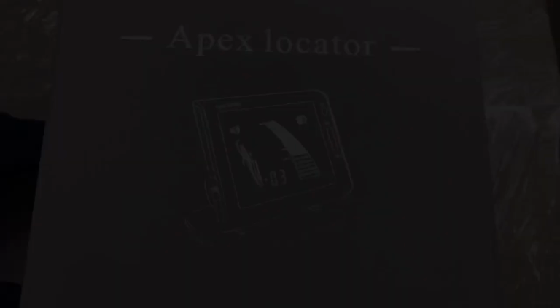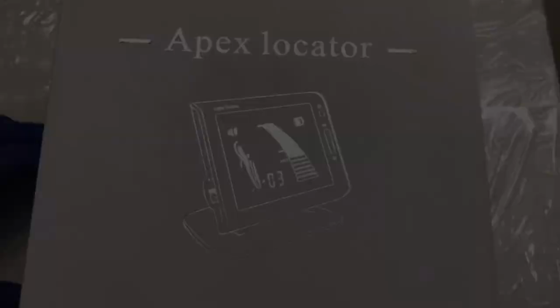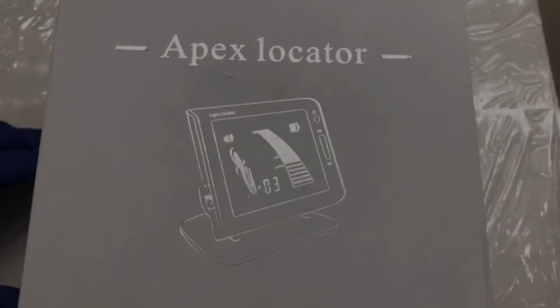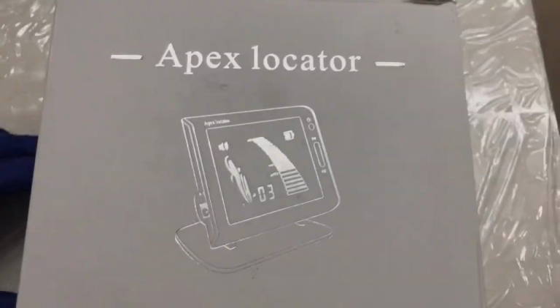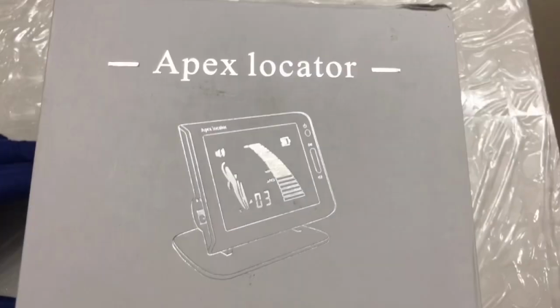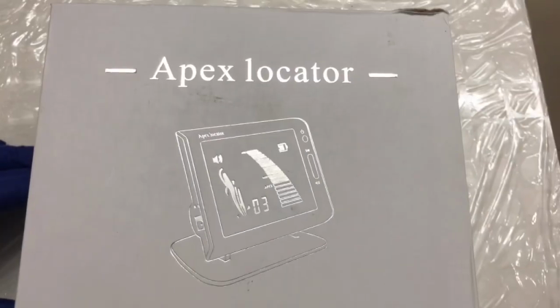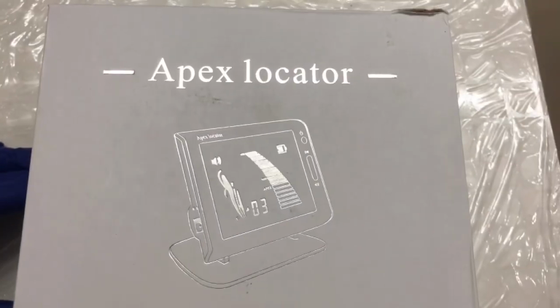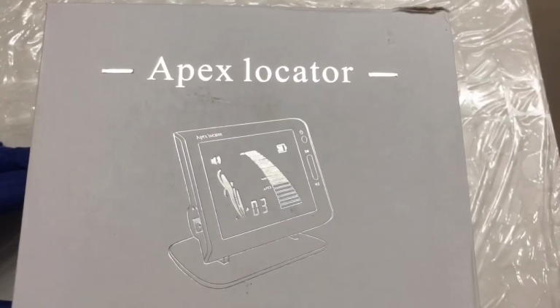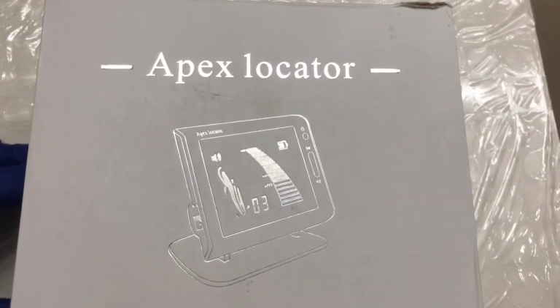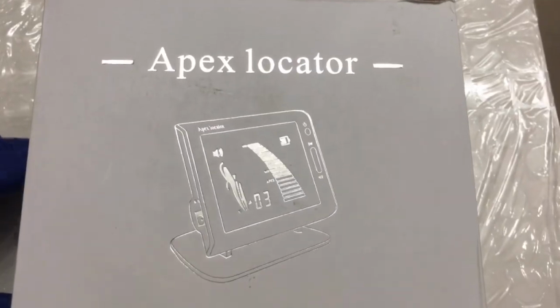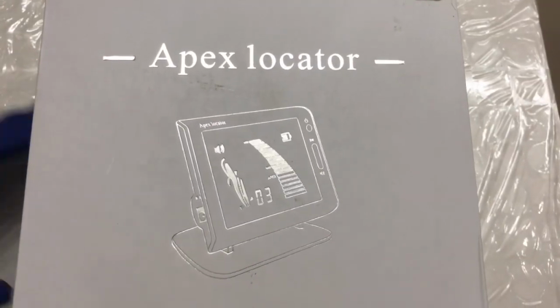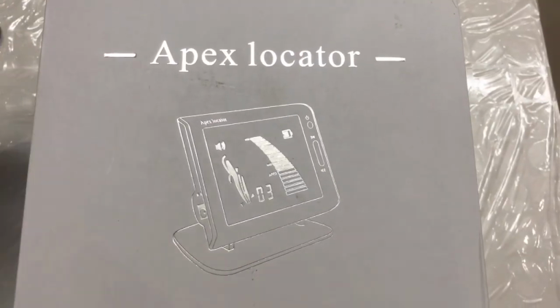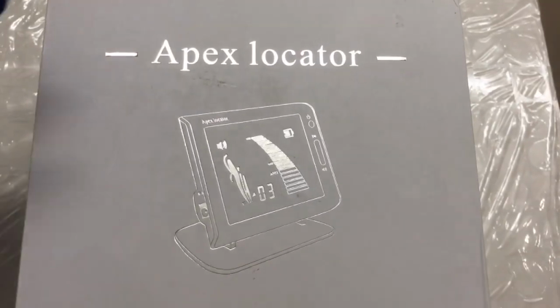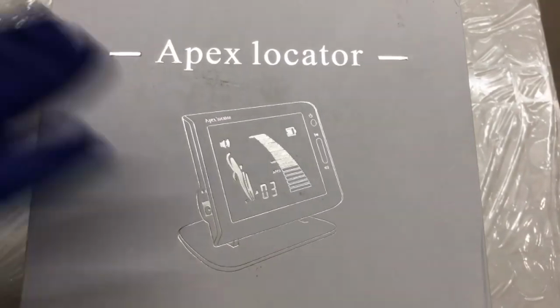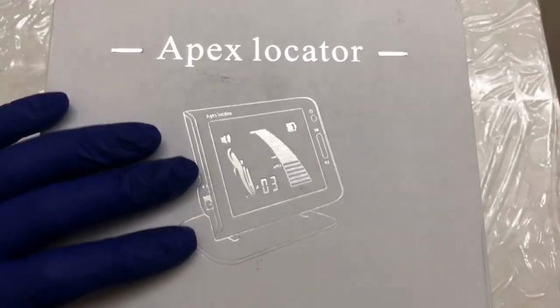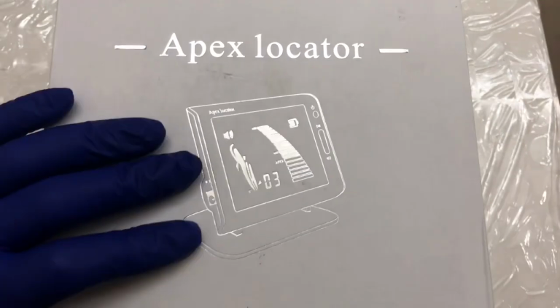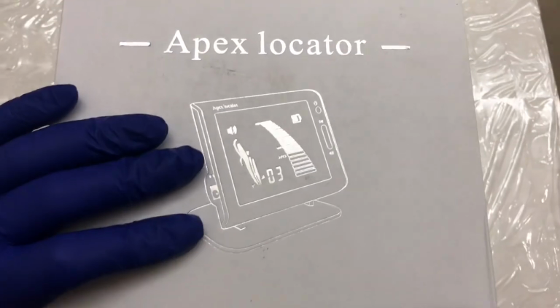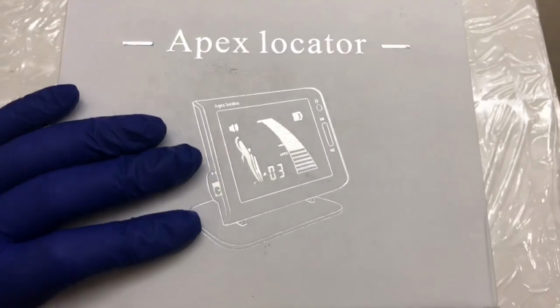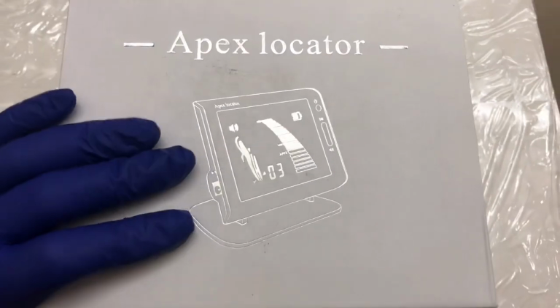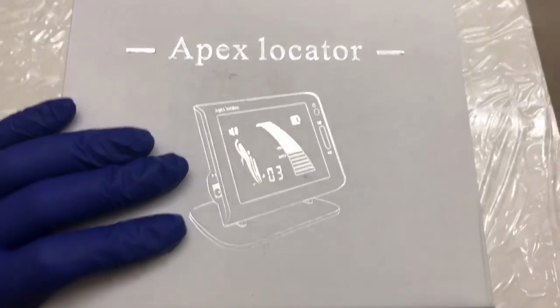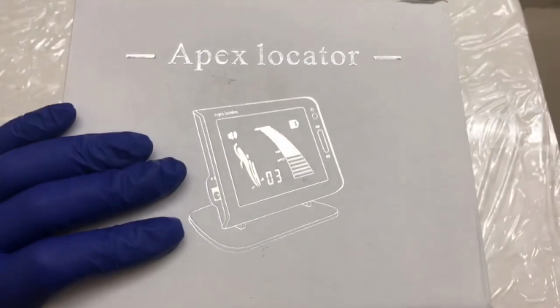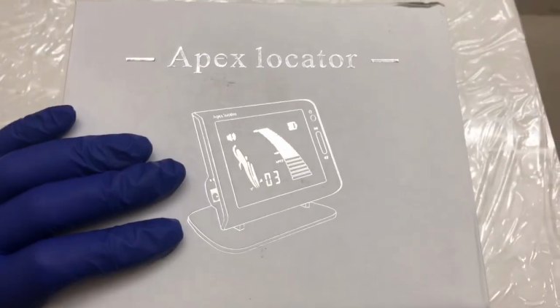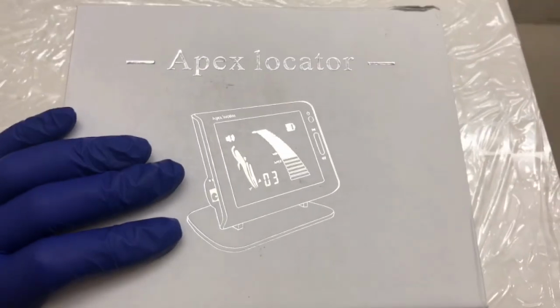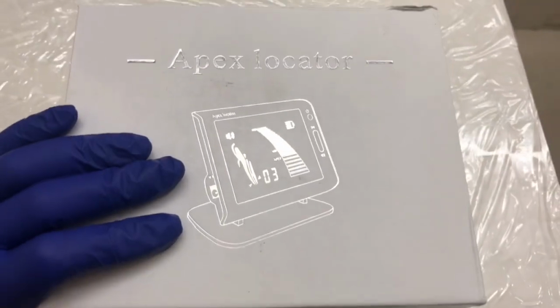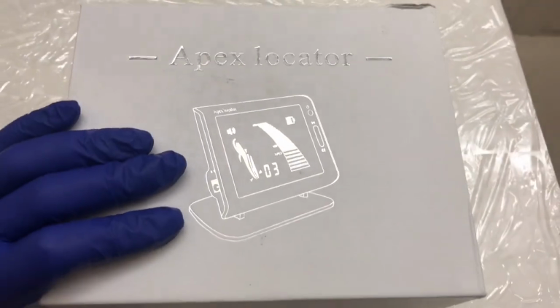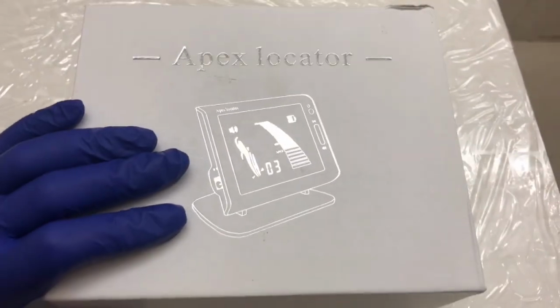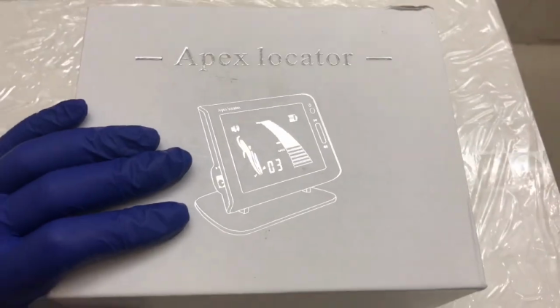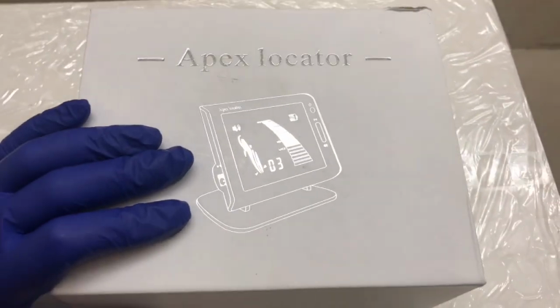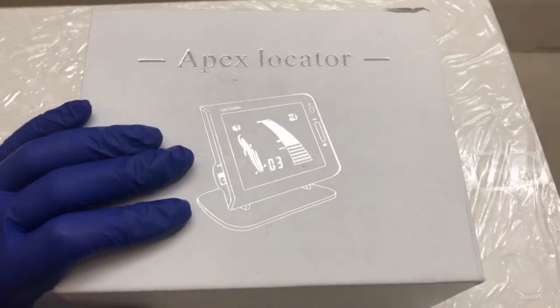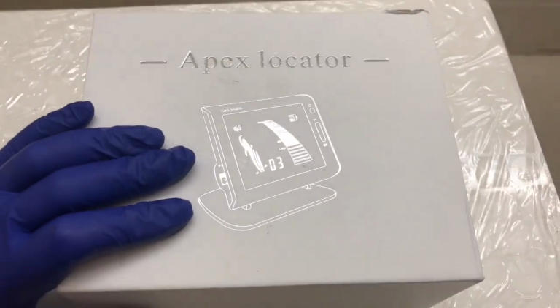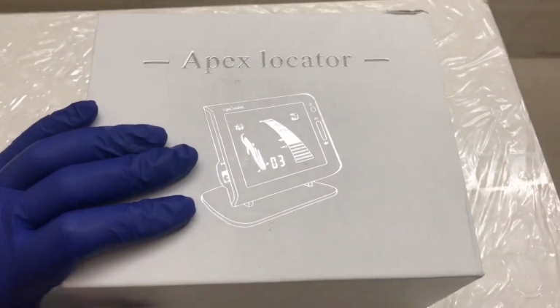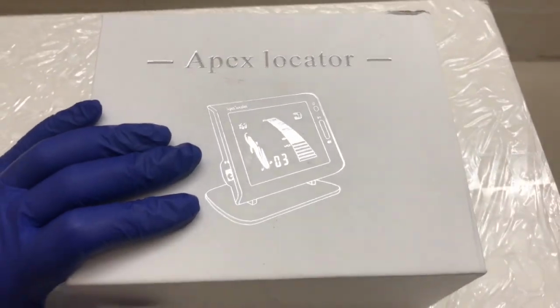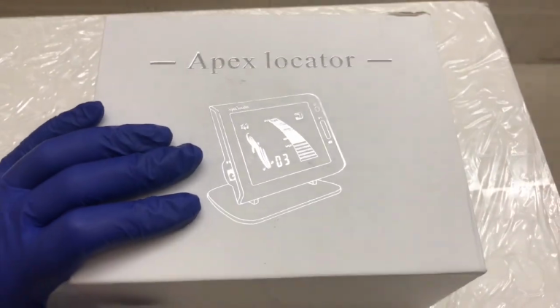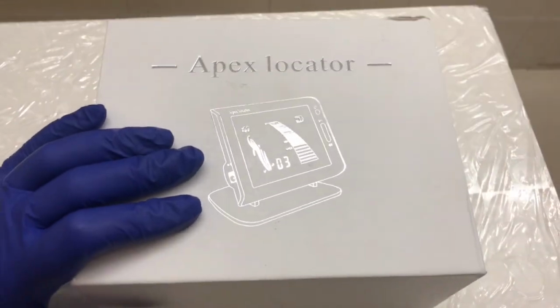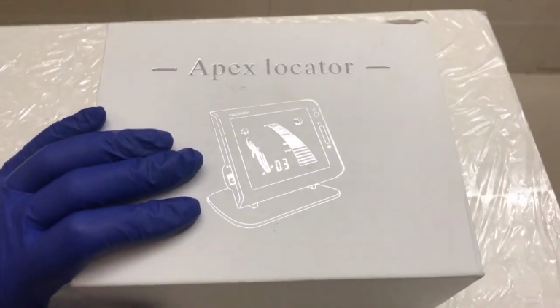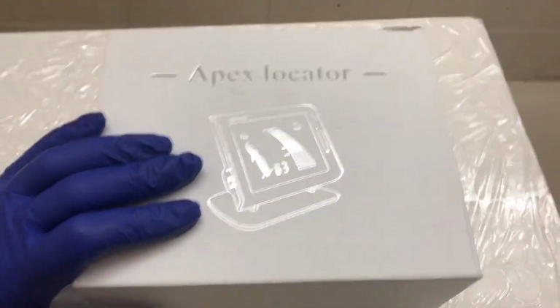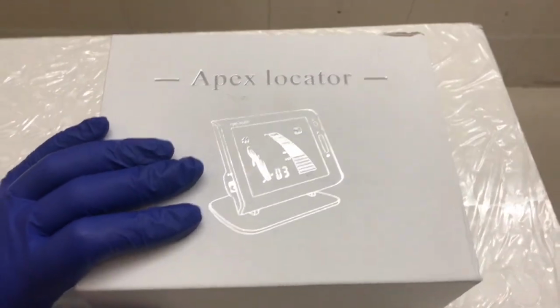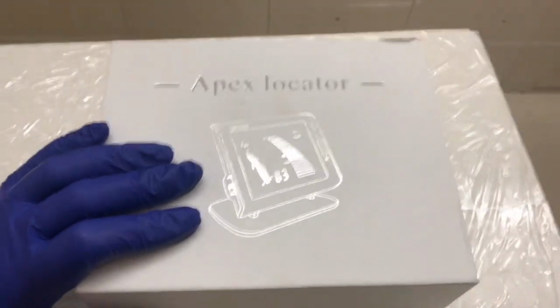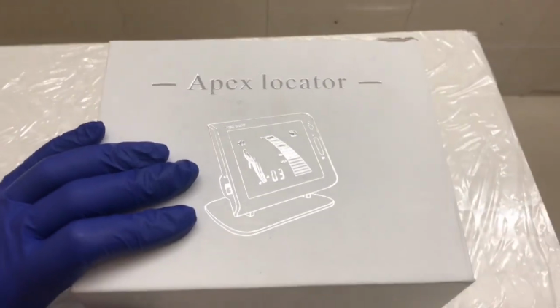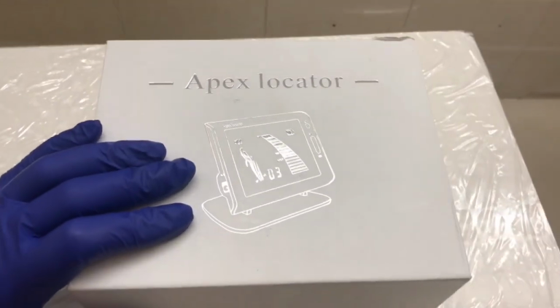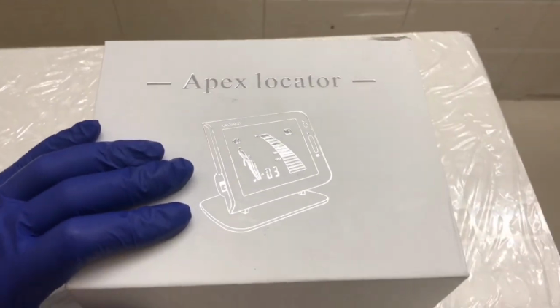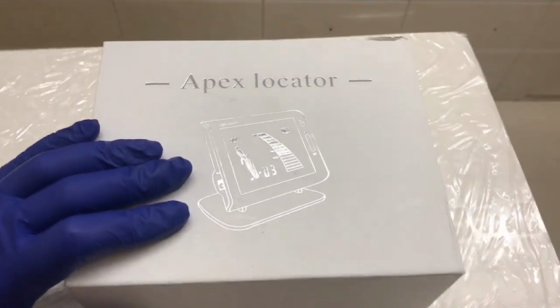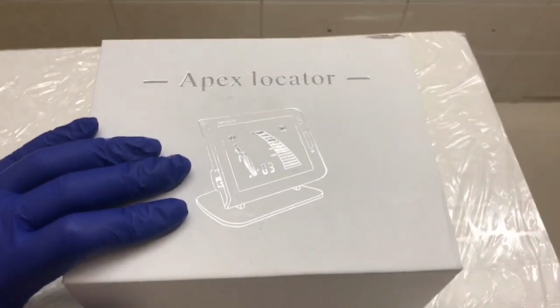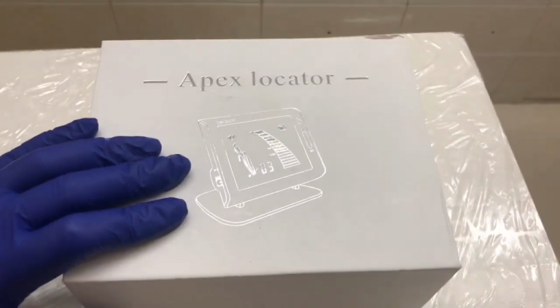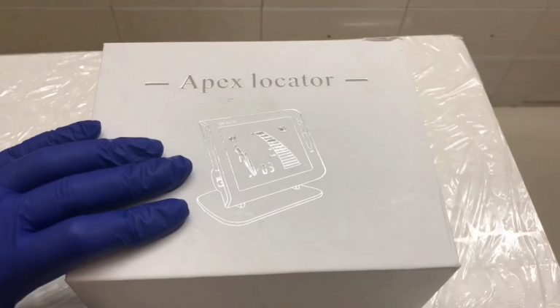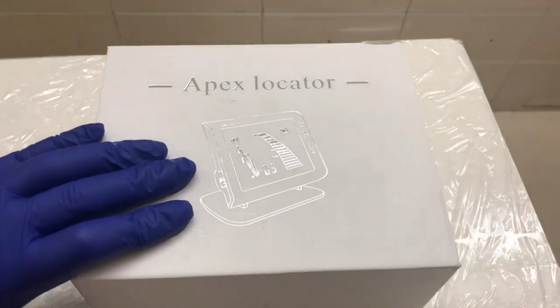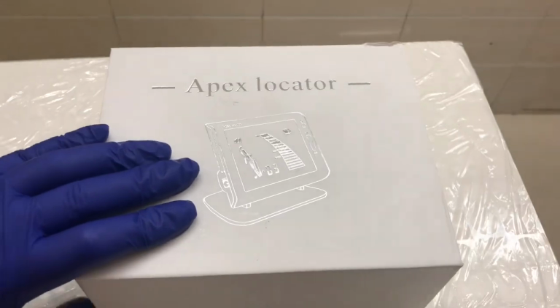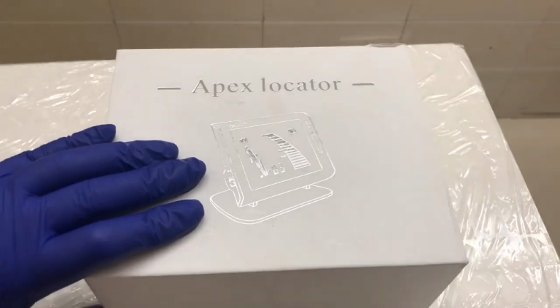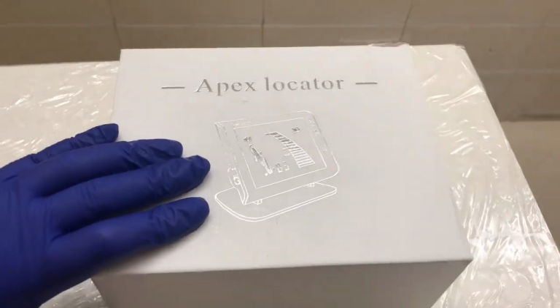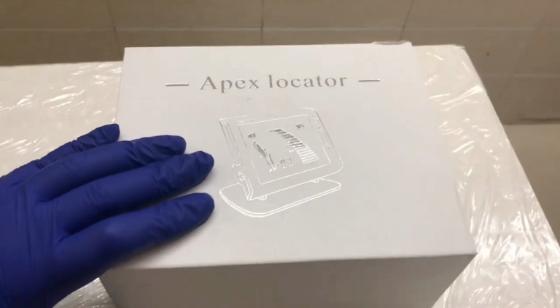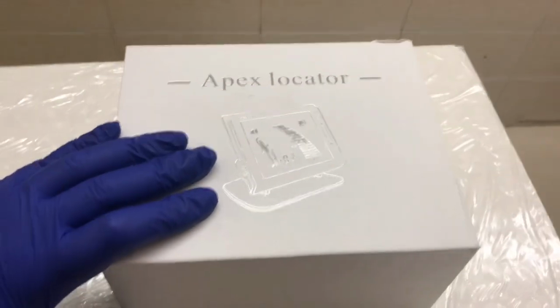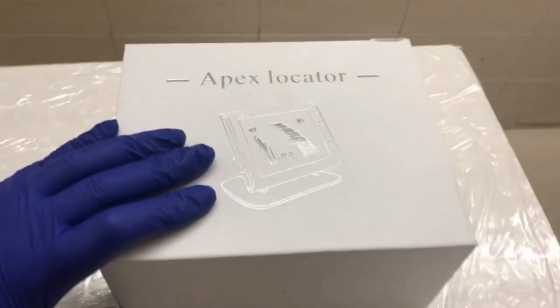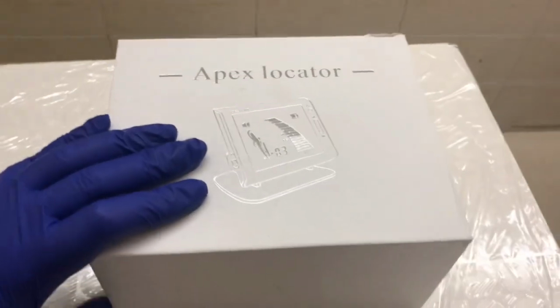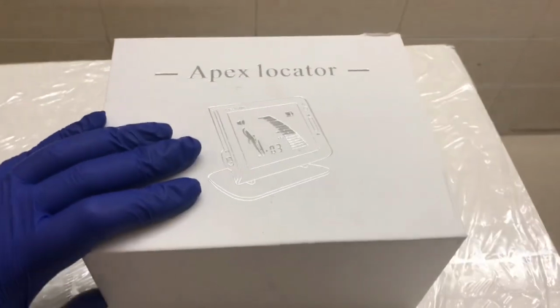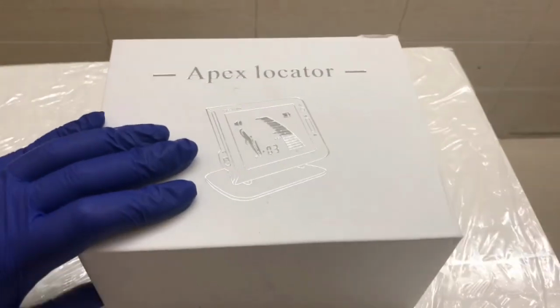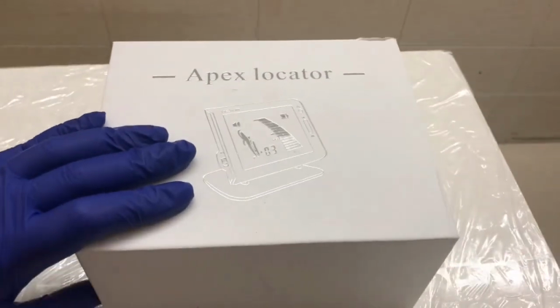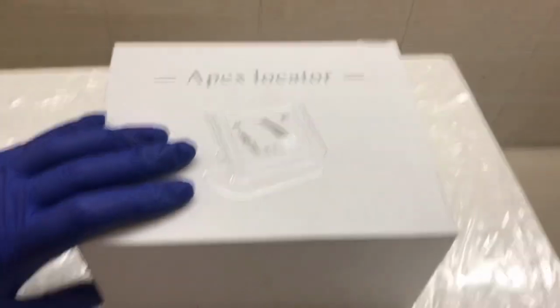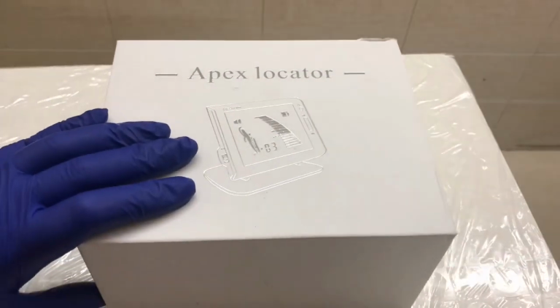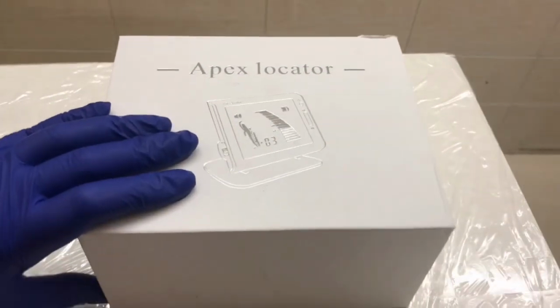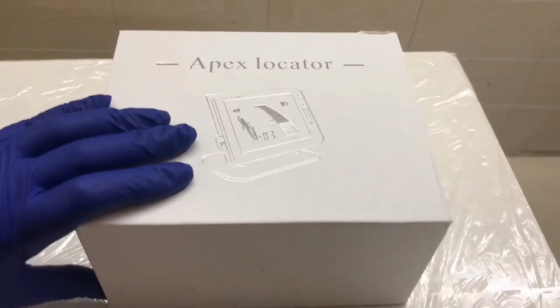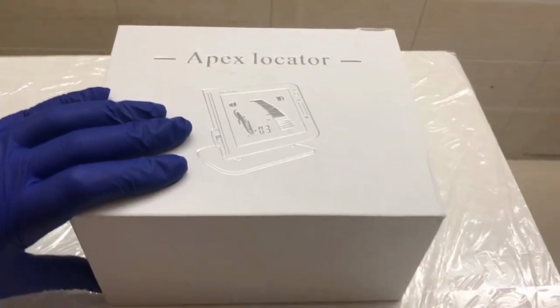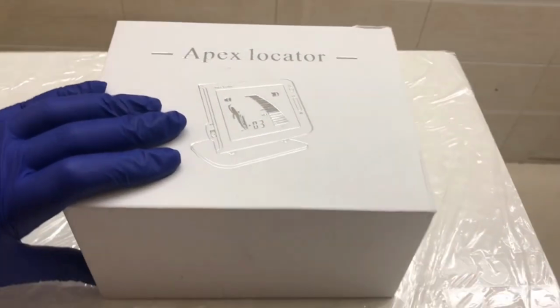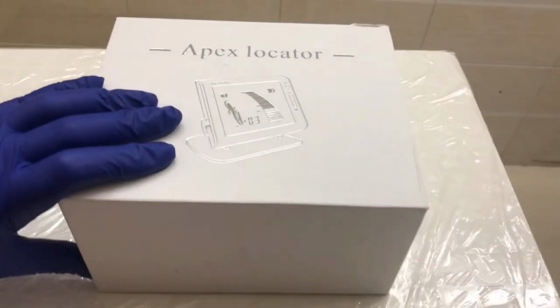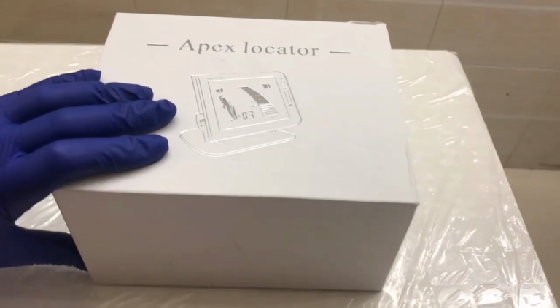Hey friends, this is the 3rd generation Apex locator with multi-frequency avatar position technology from Nexus Medudin NMD.